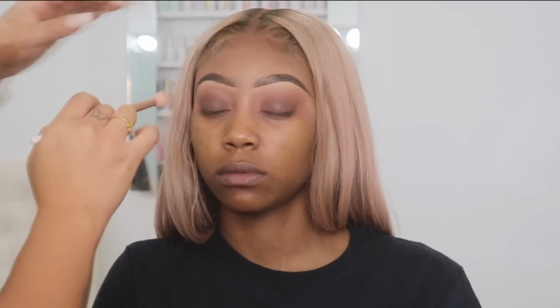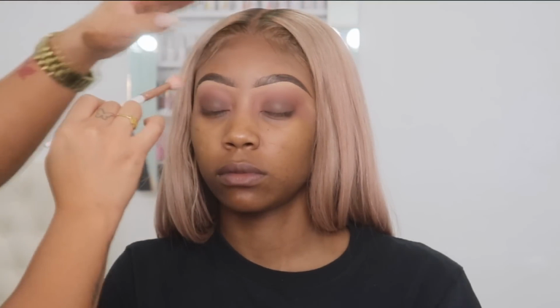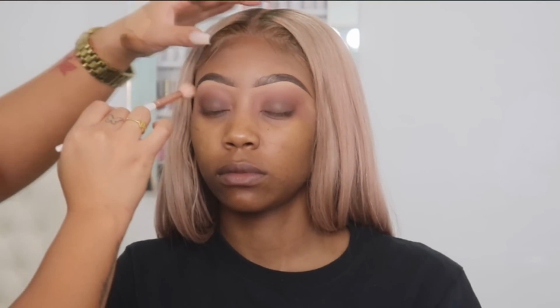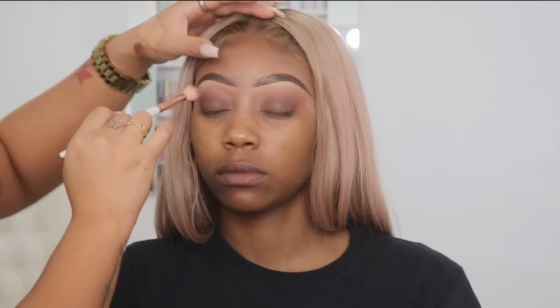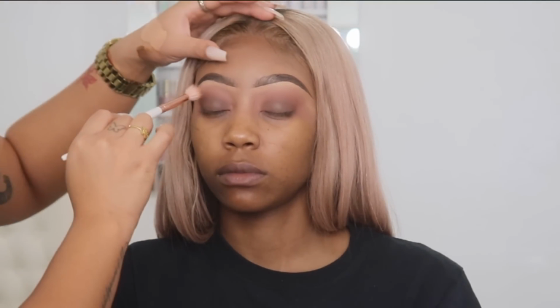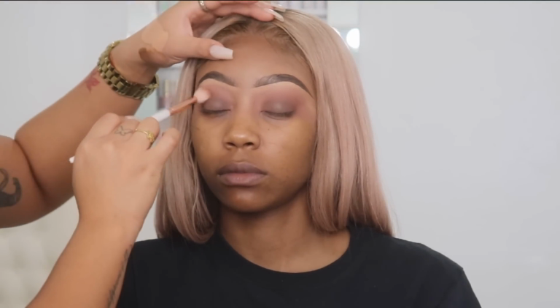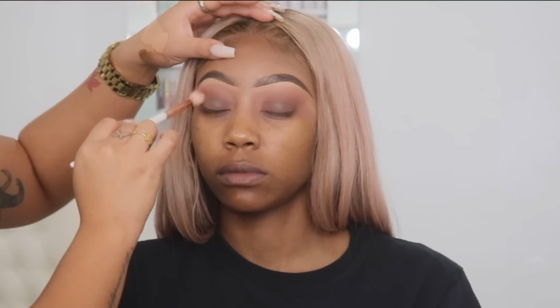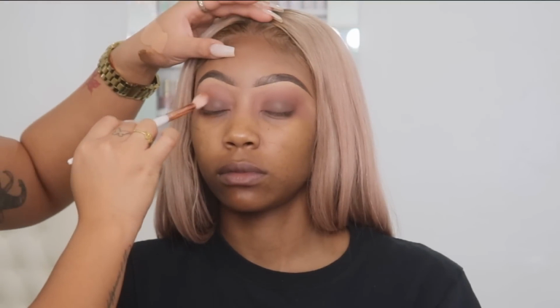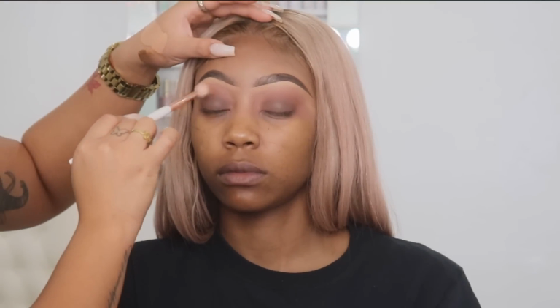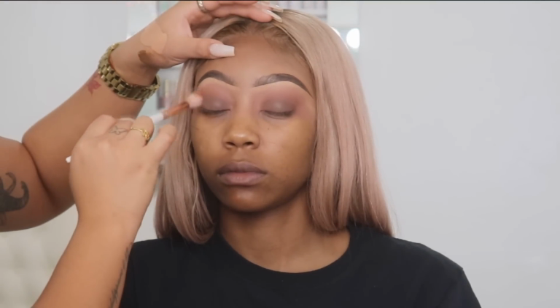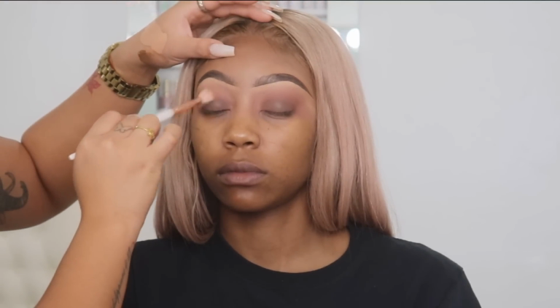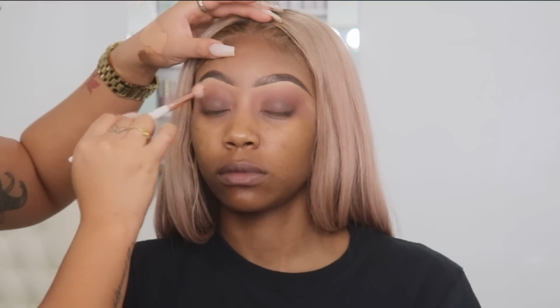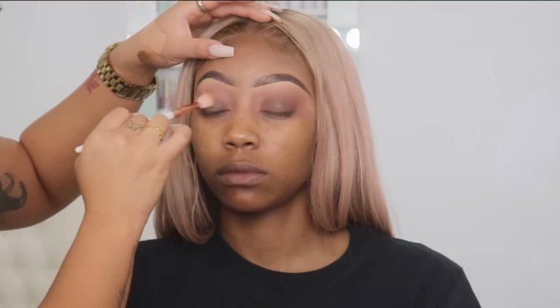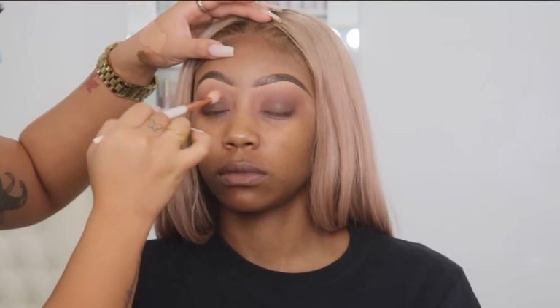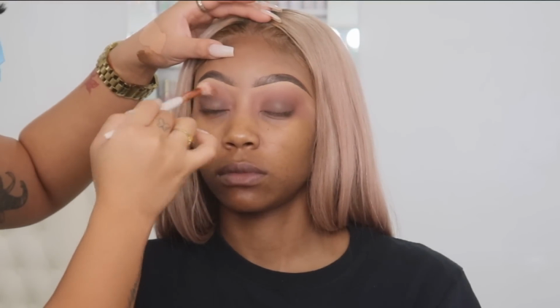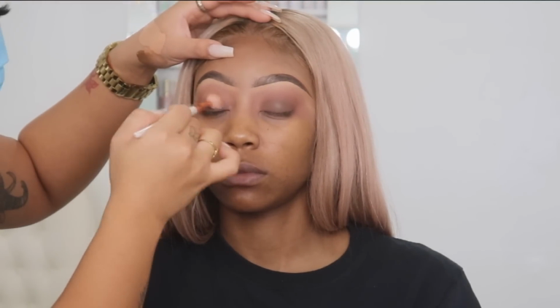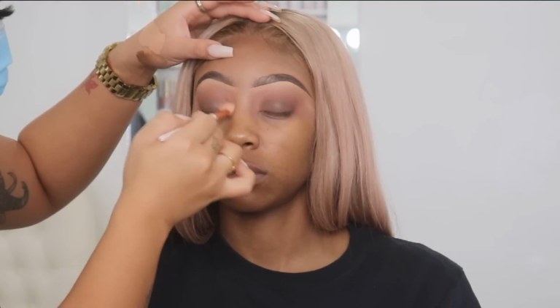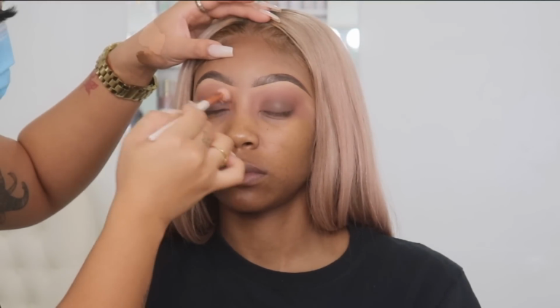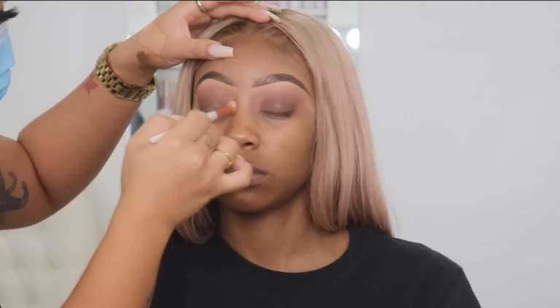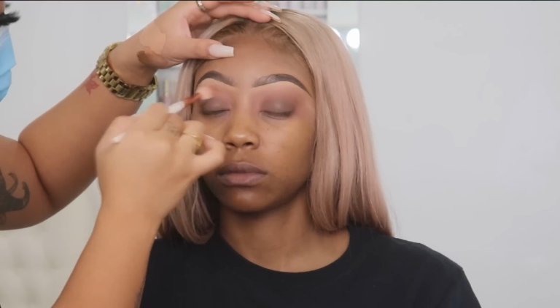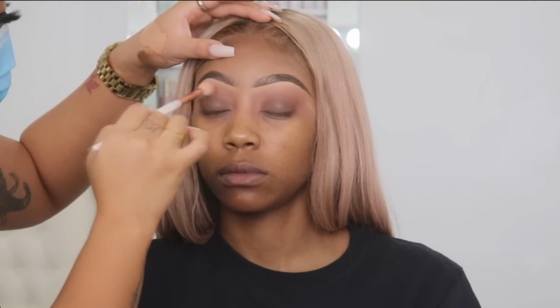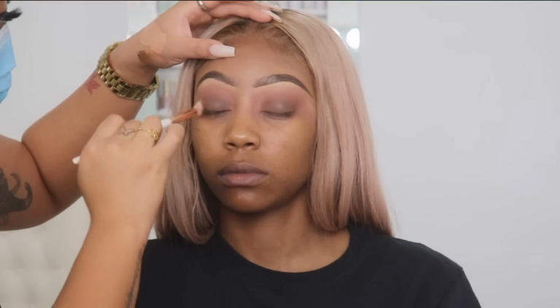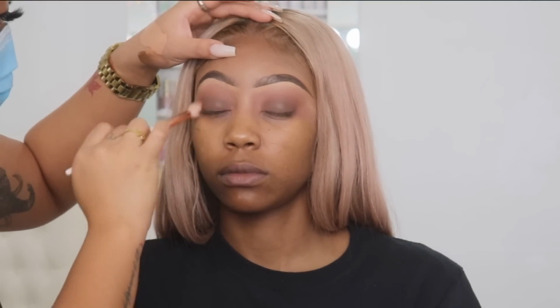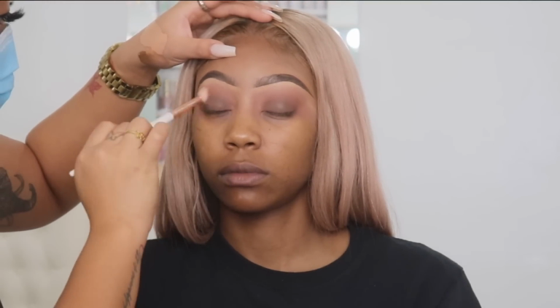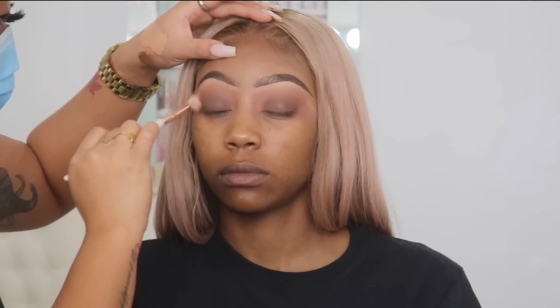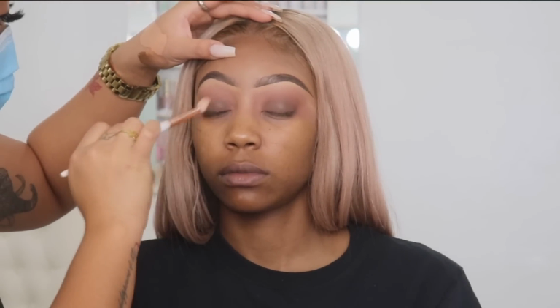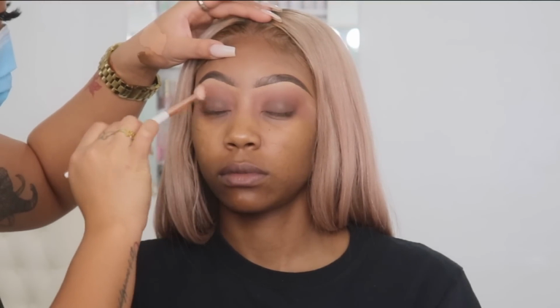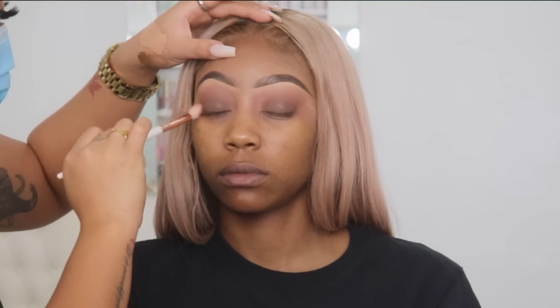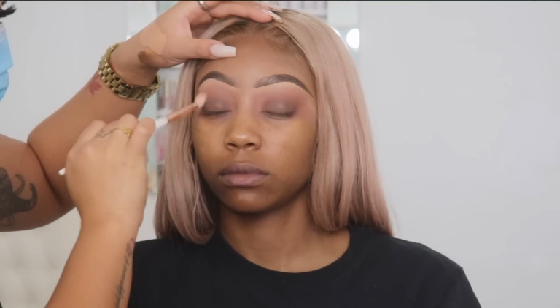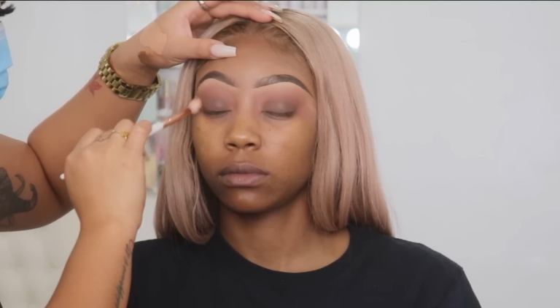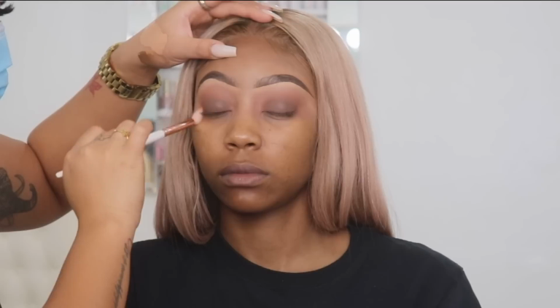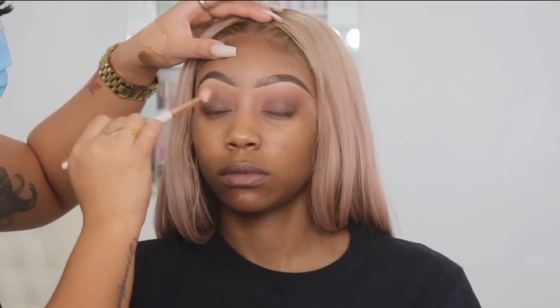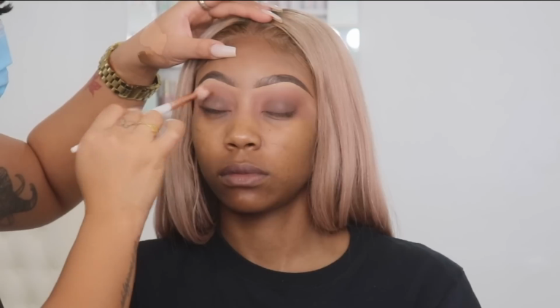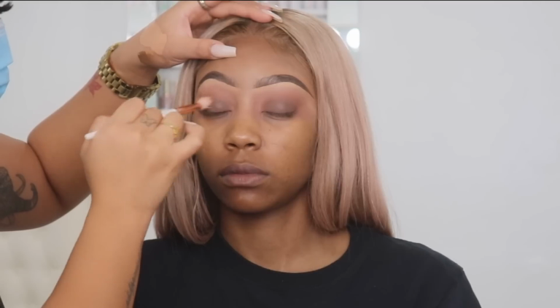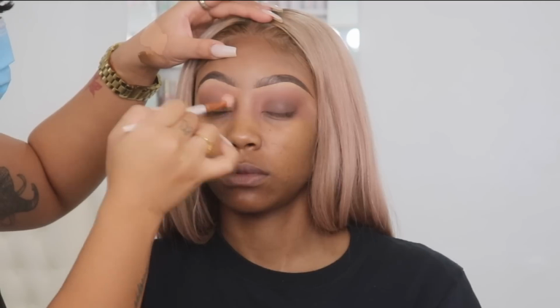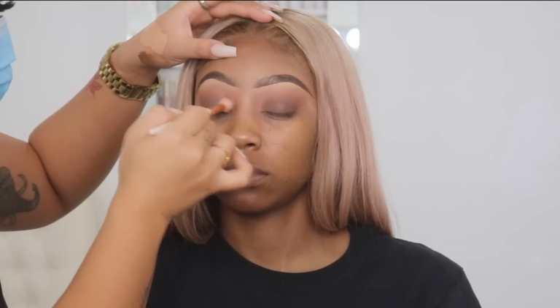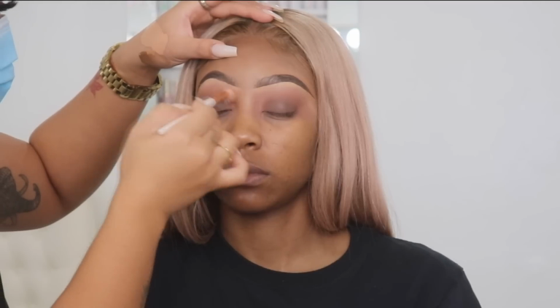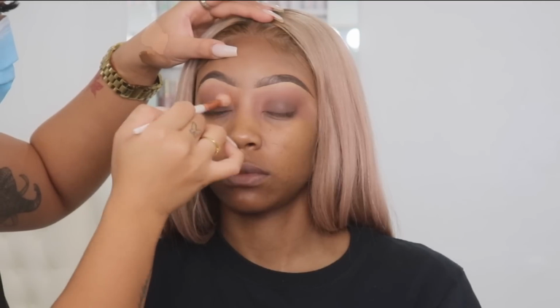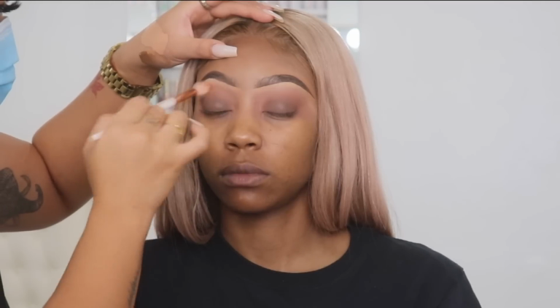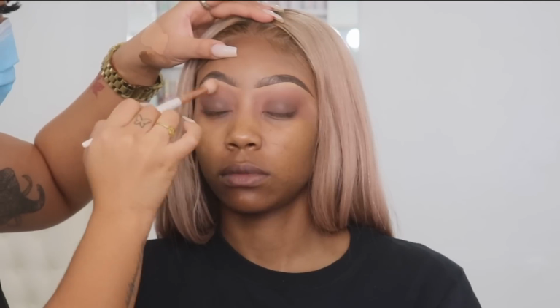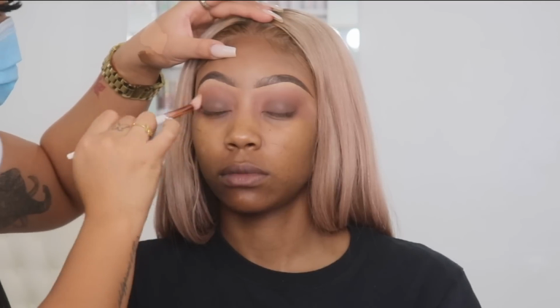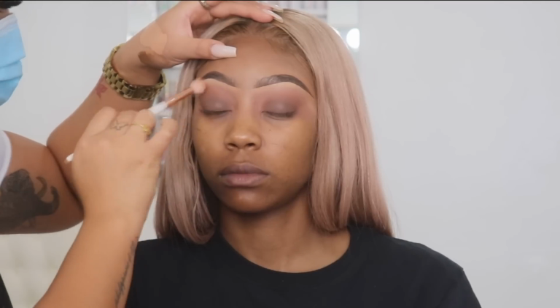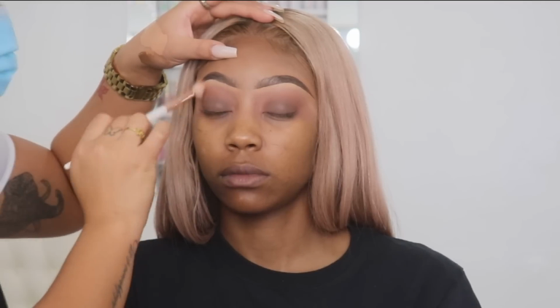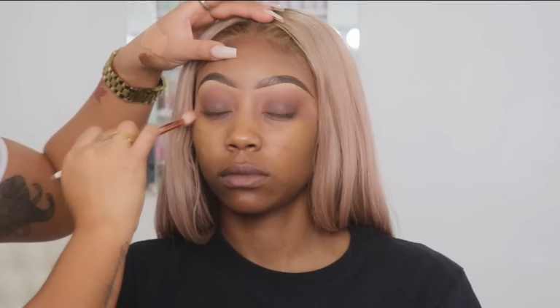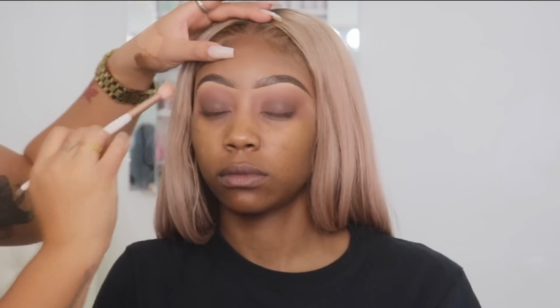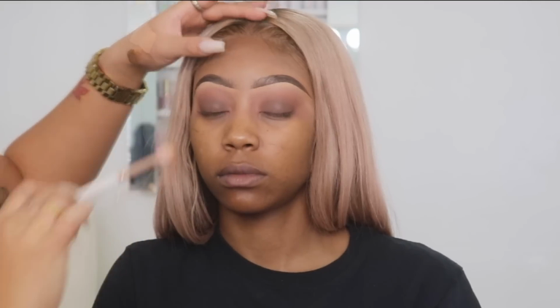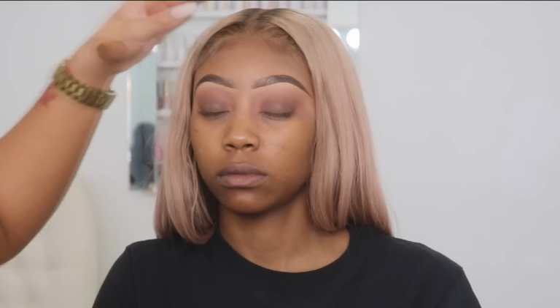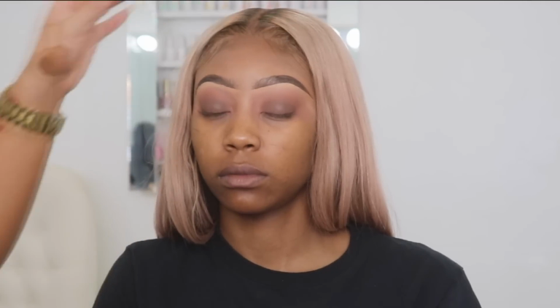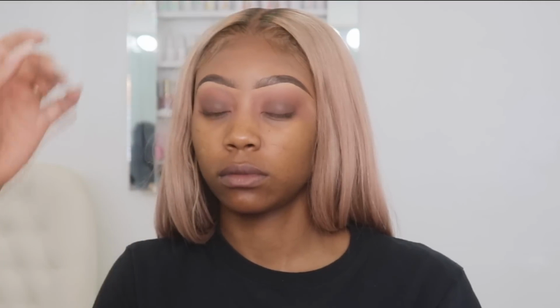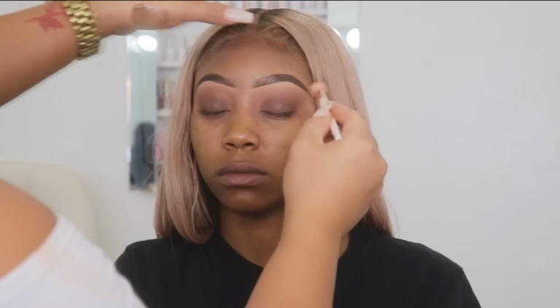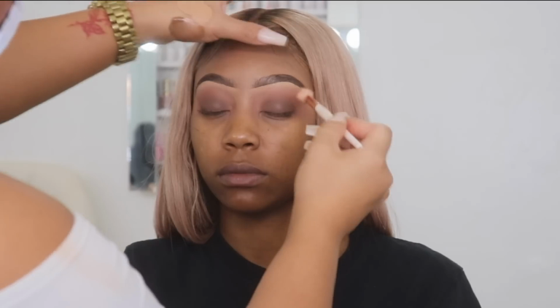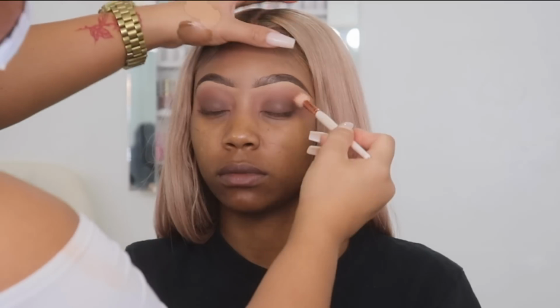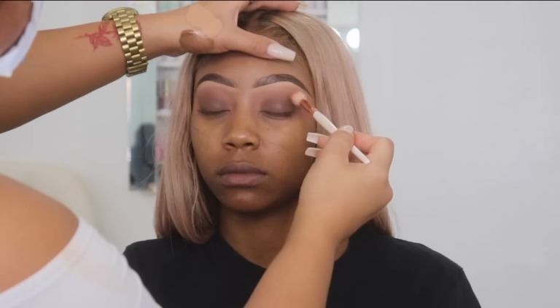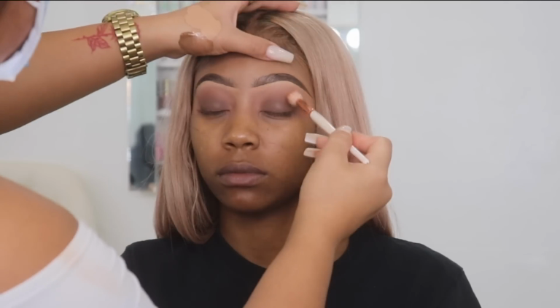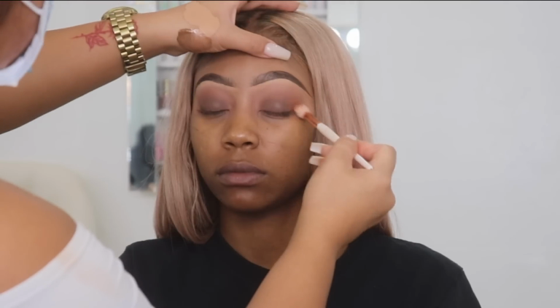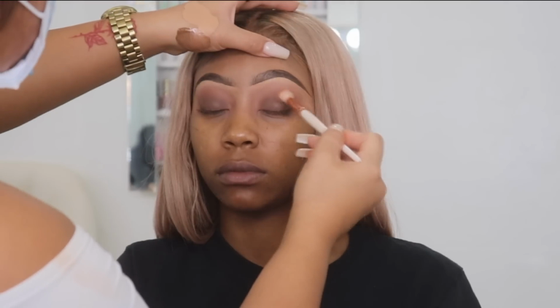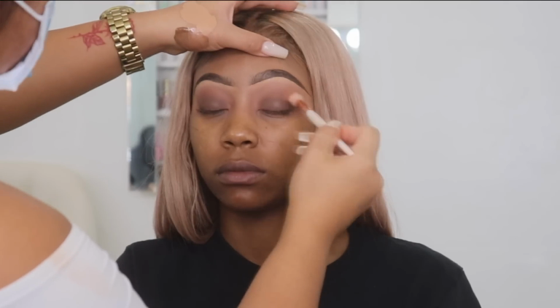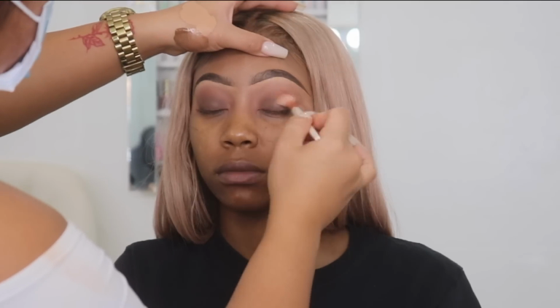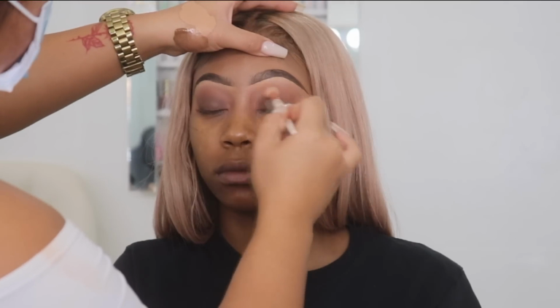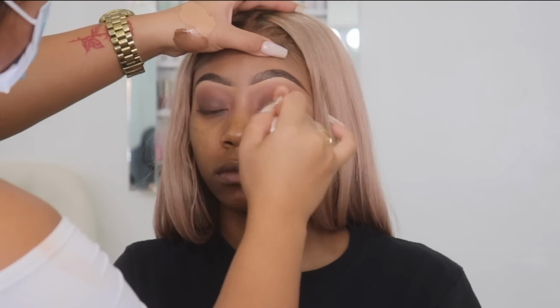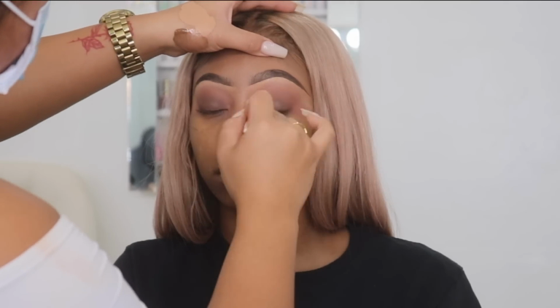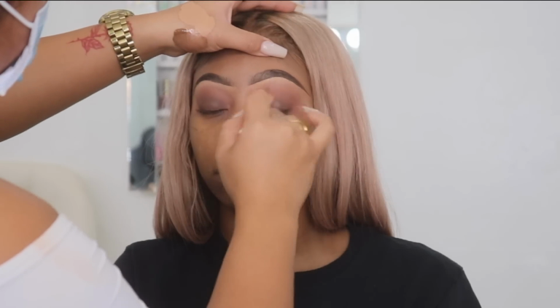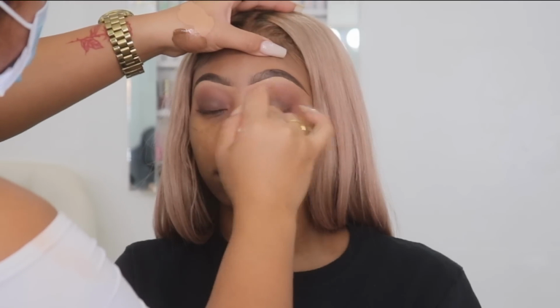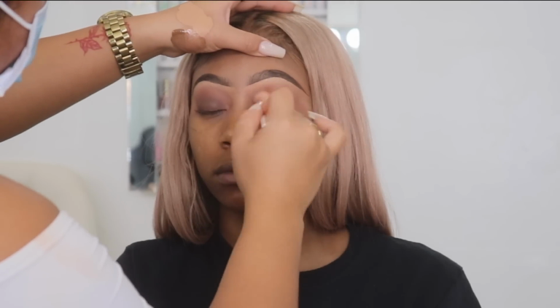Now I'm going back in with that first tannish orange color and I'm just basically blending both colors together.